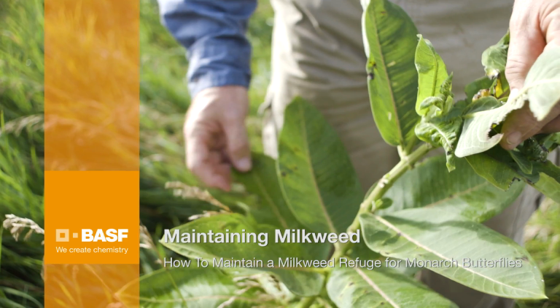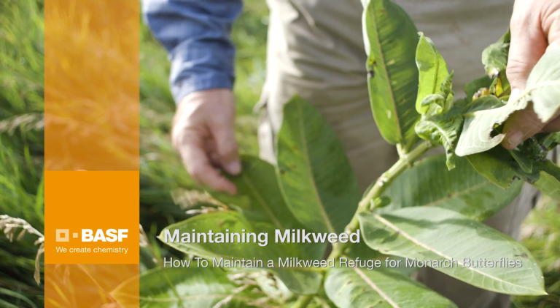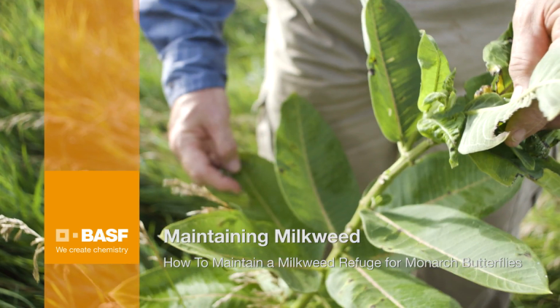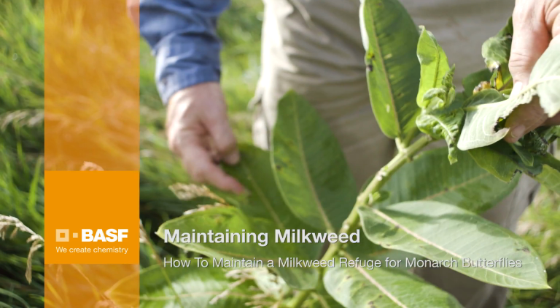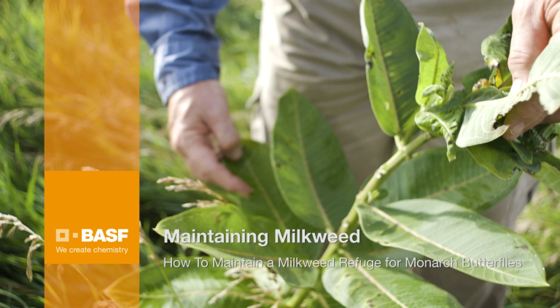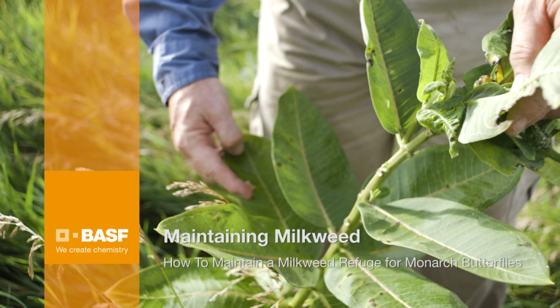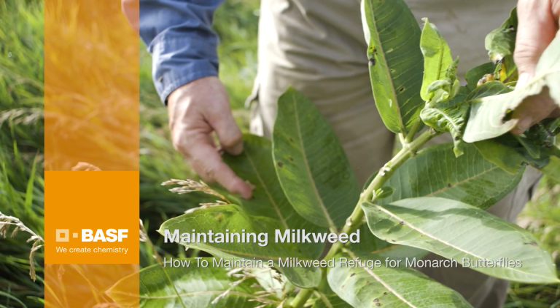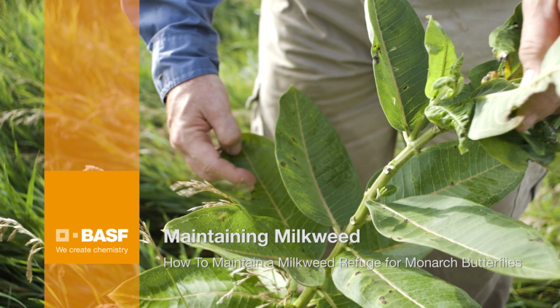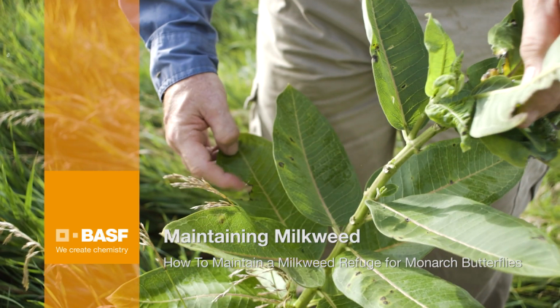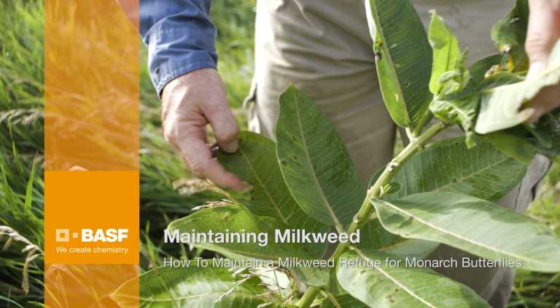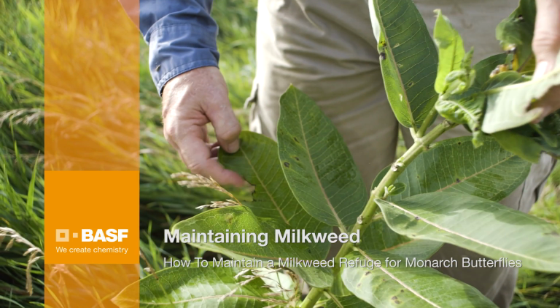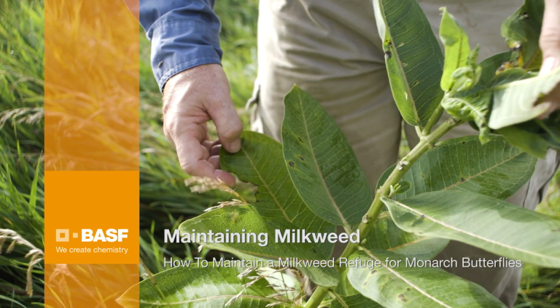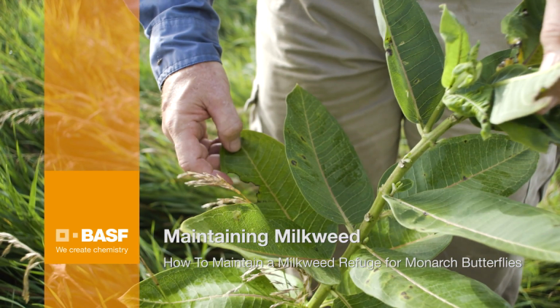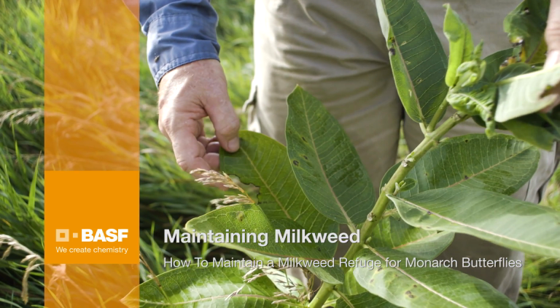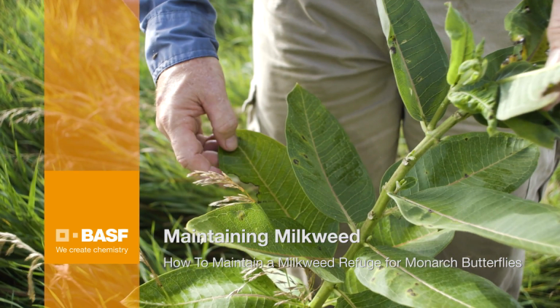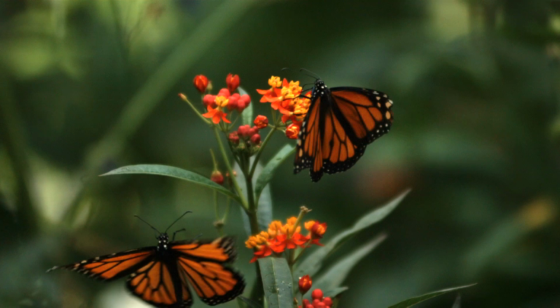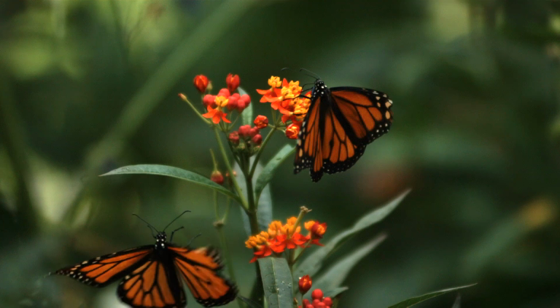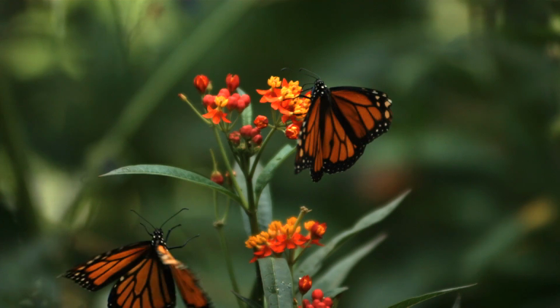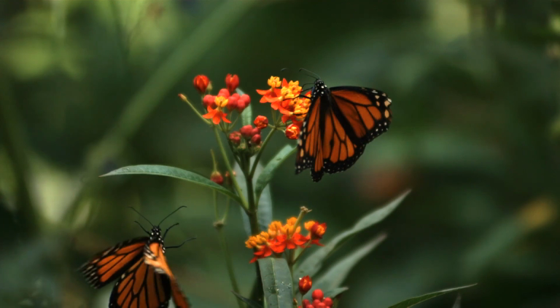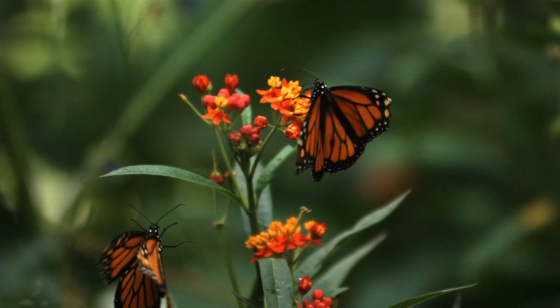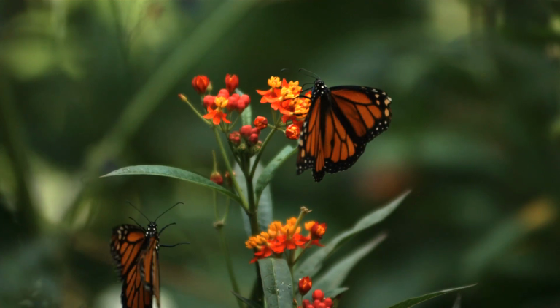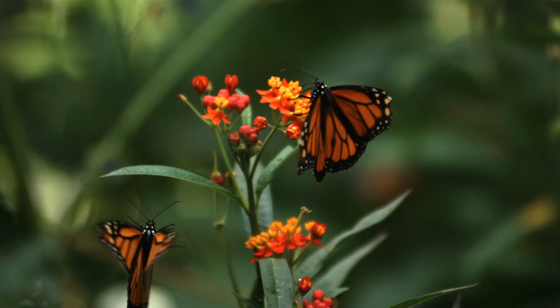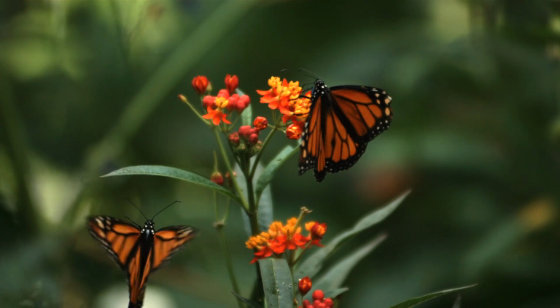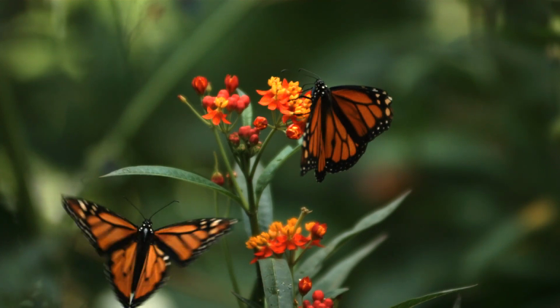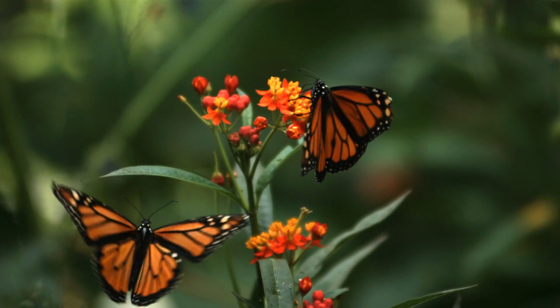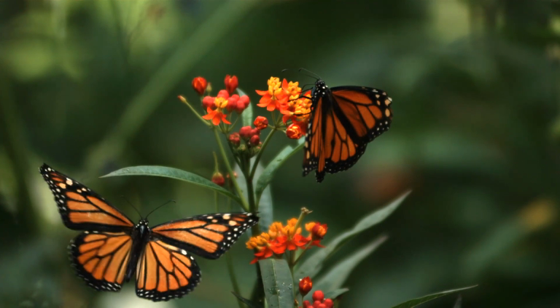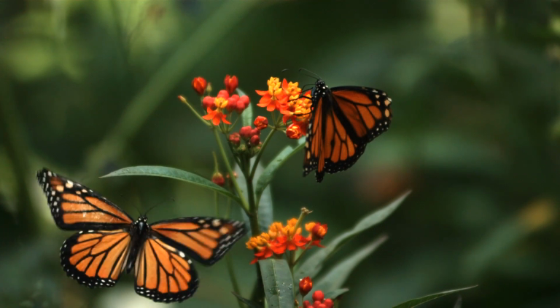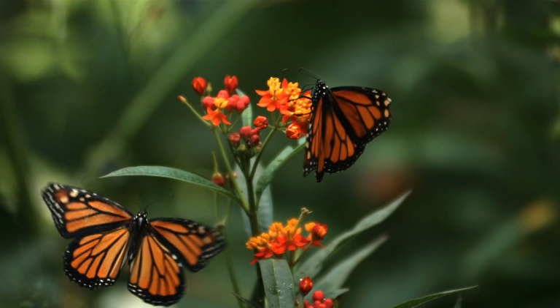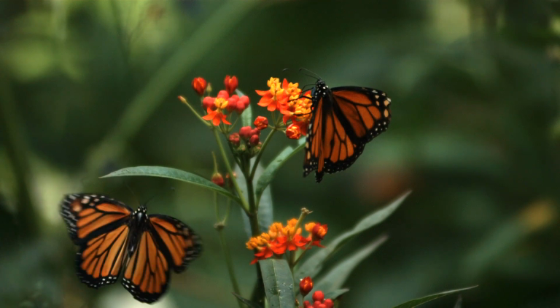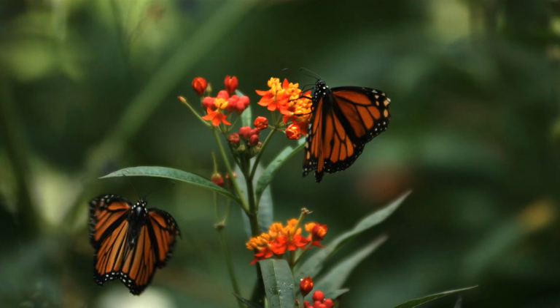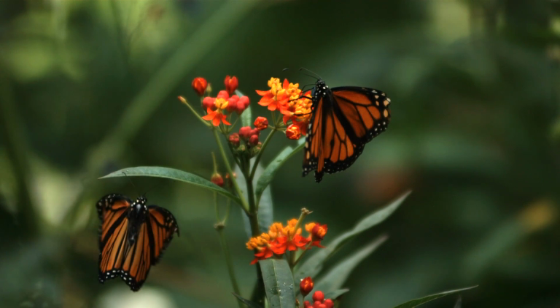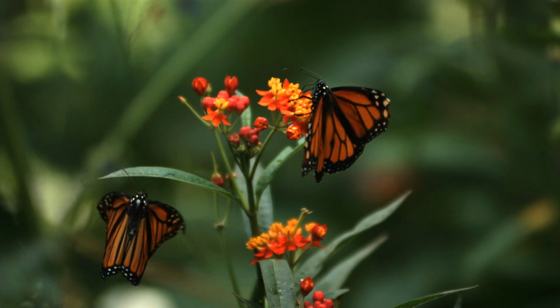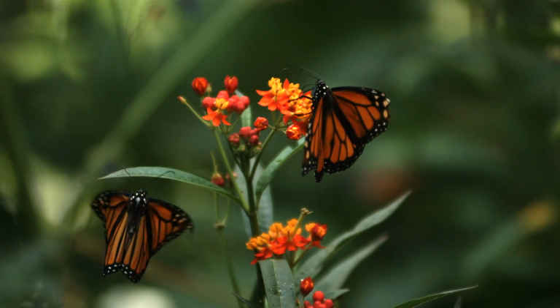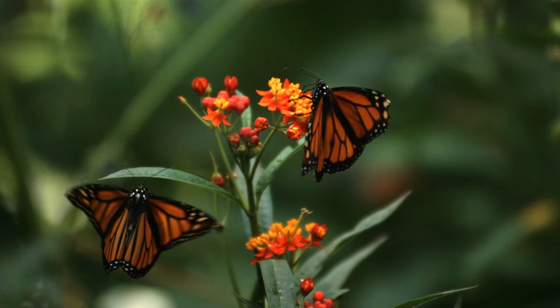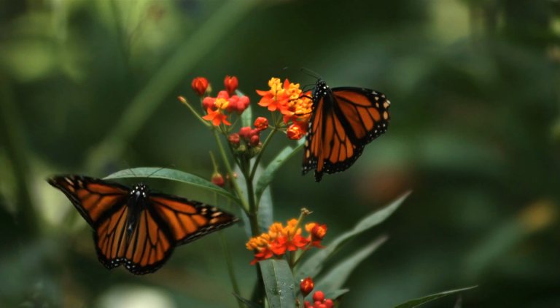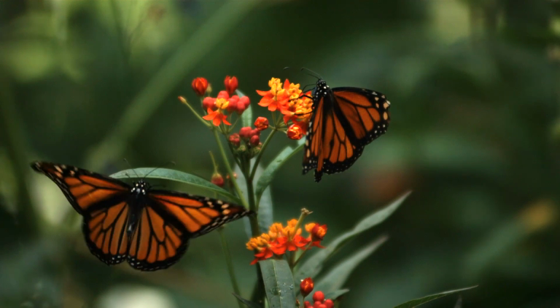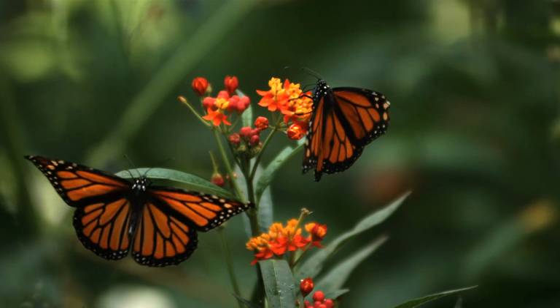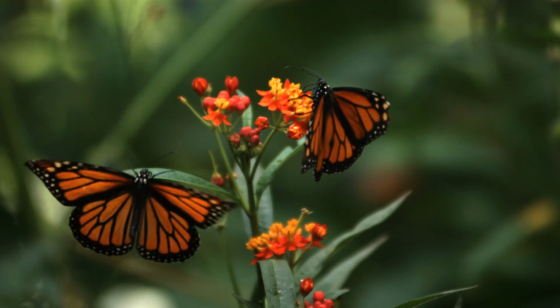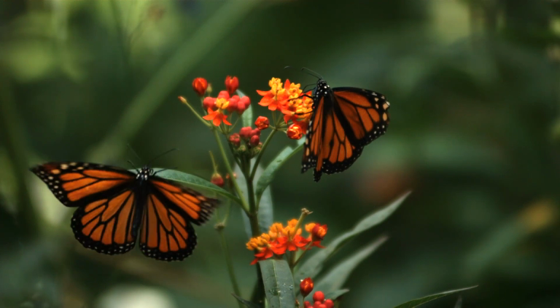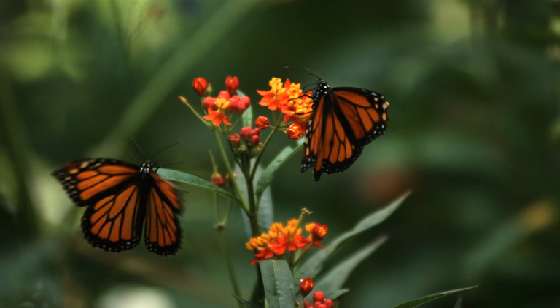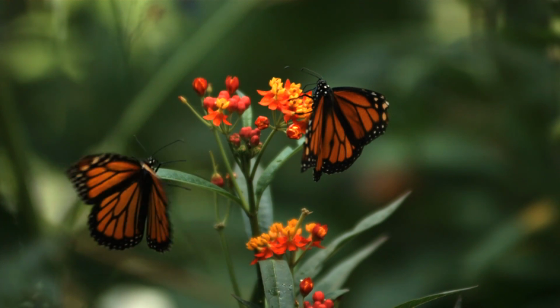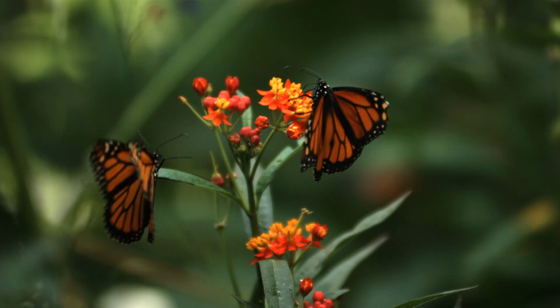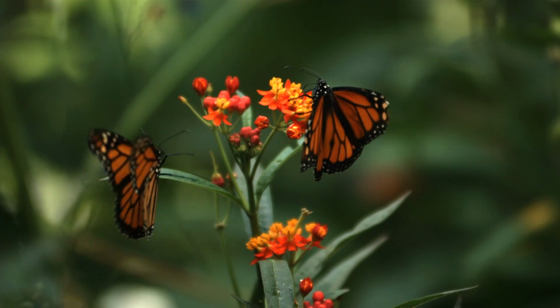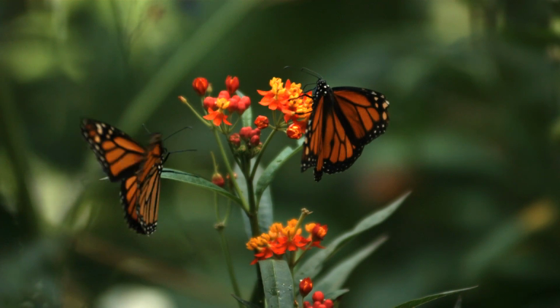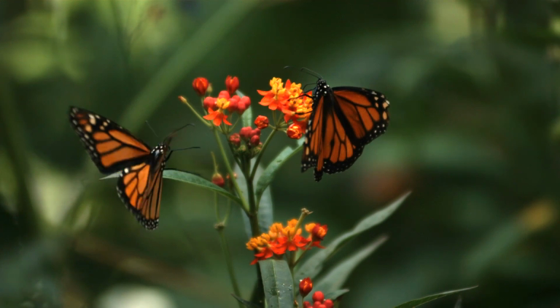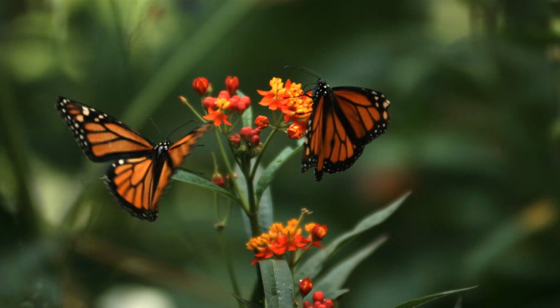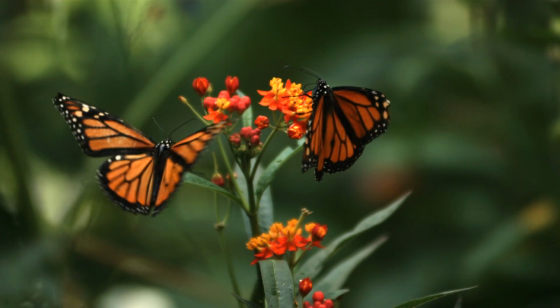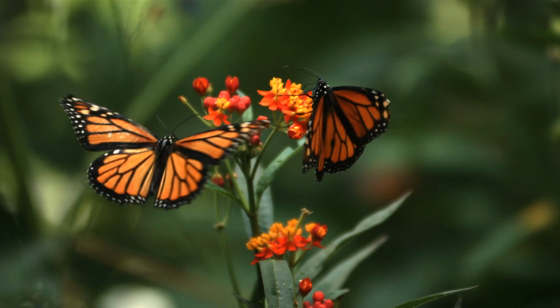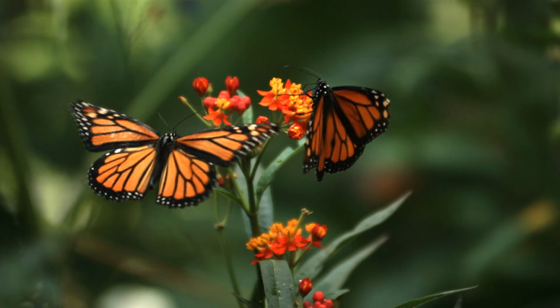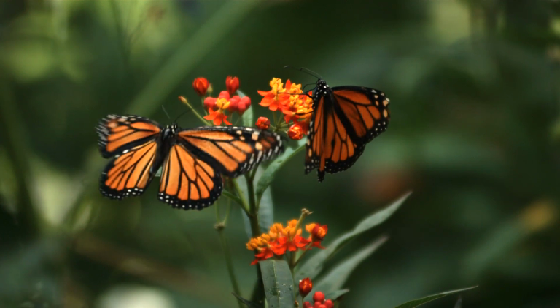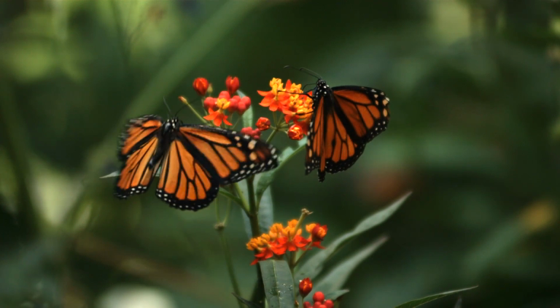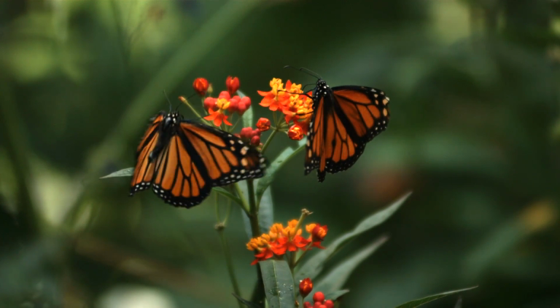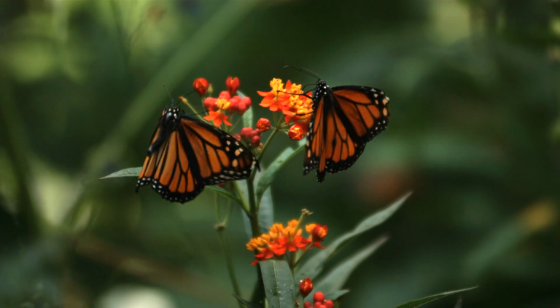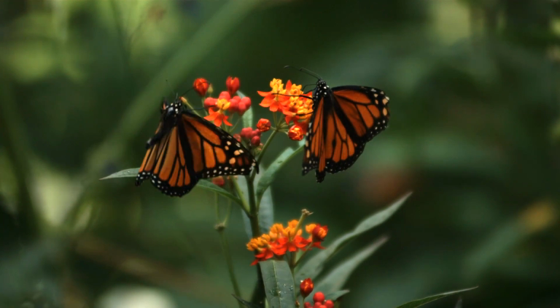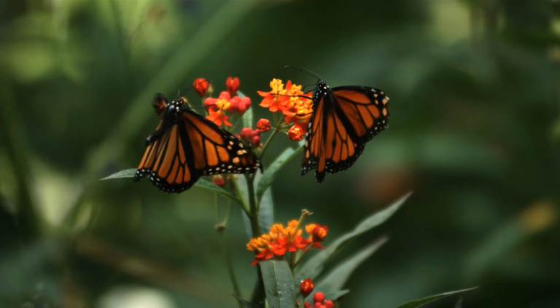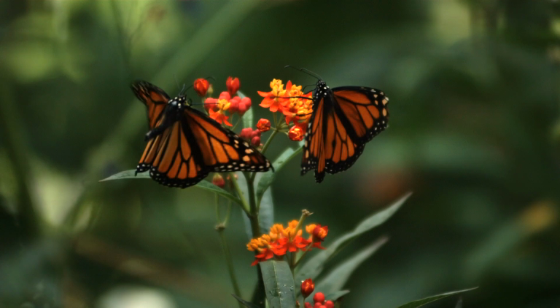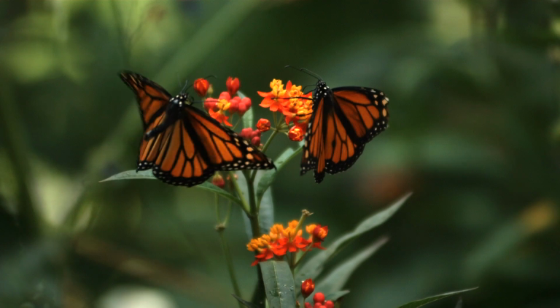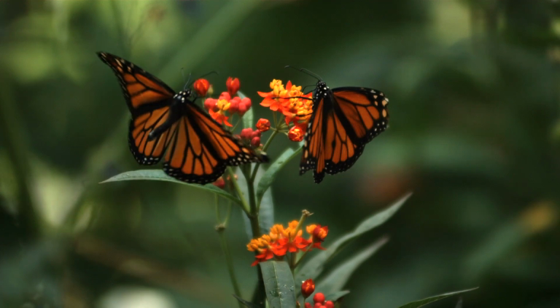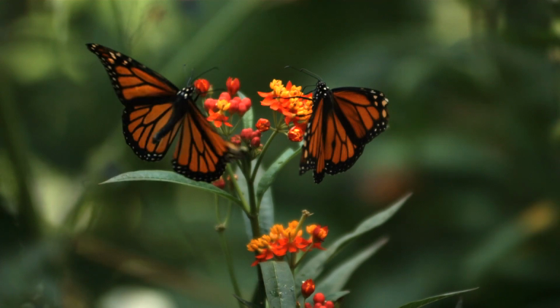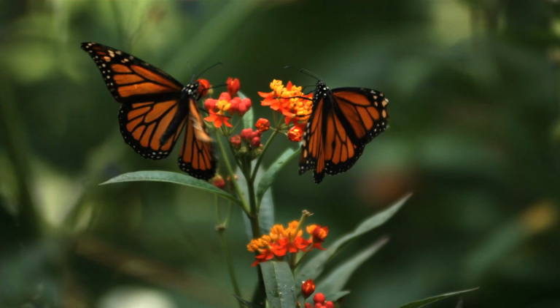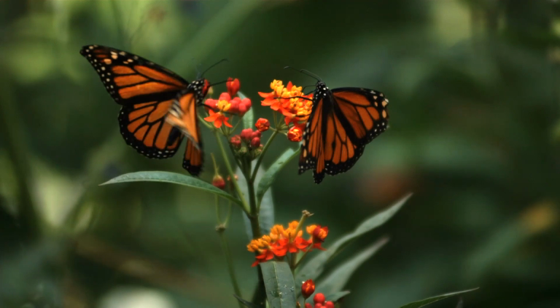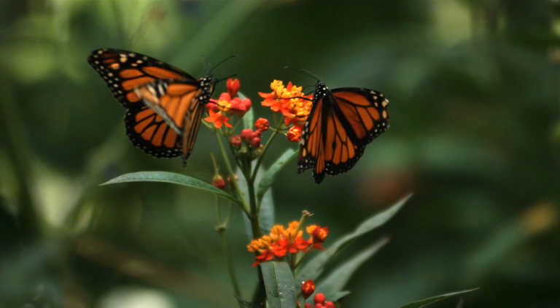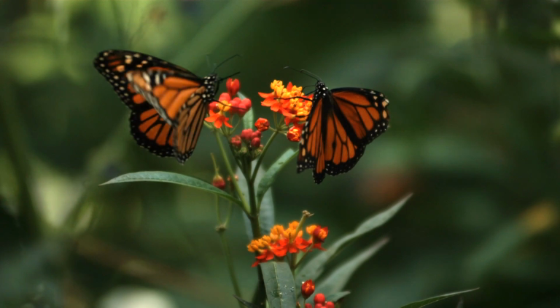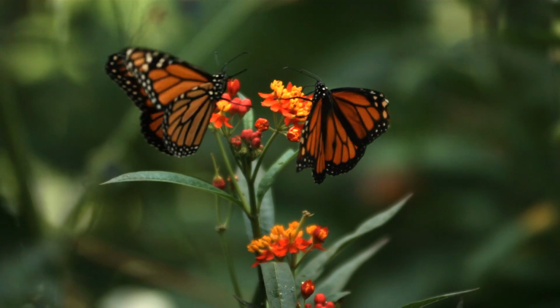You already know that monarchs depend on milkweed for survival, for food and reproduction sites.